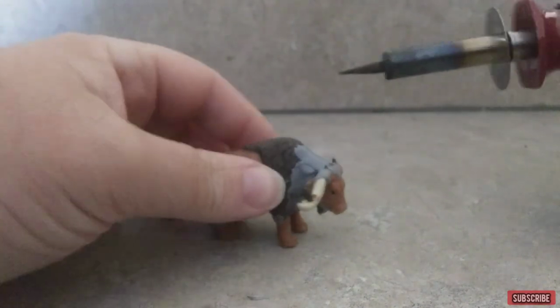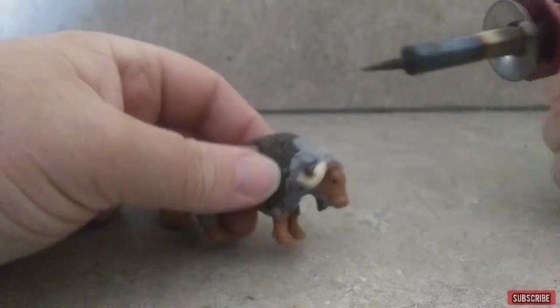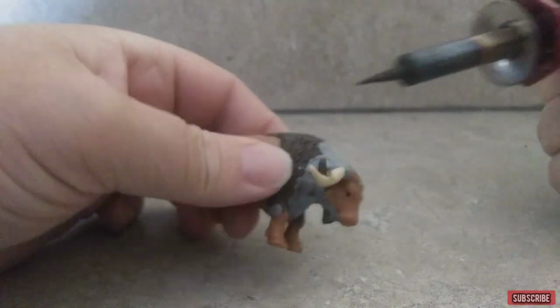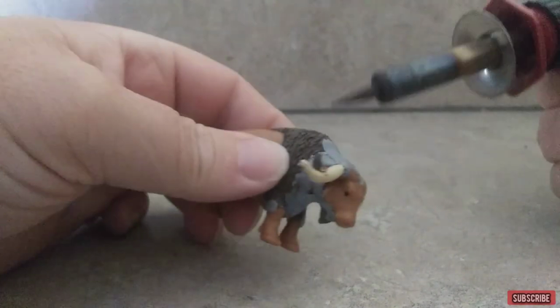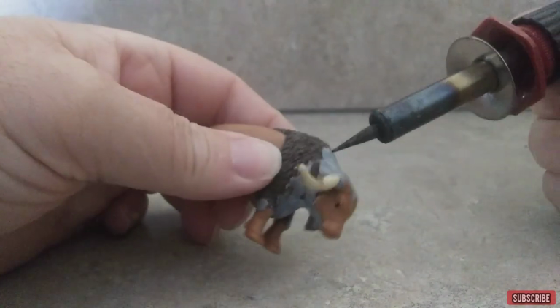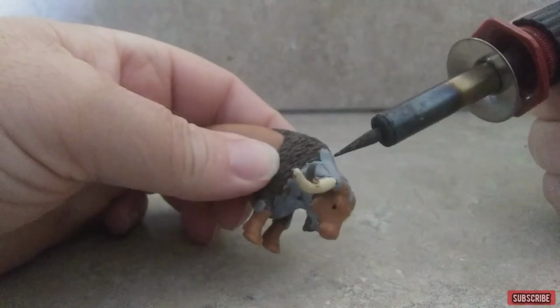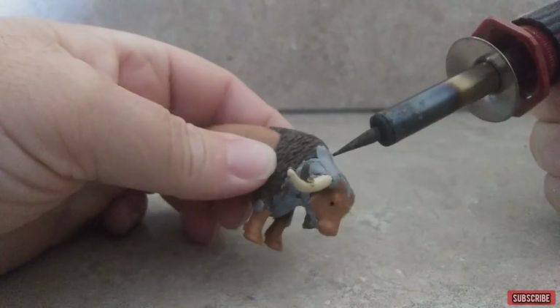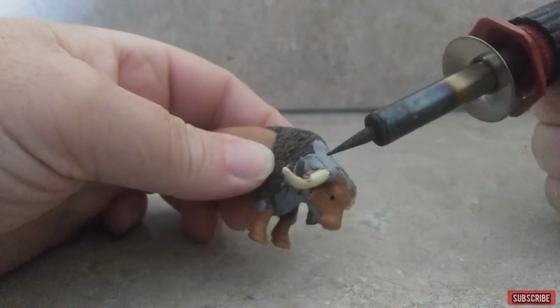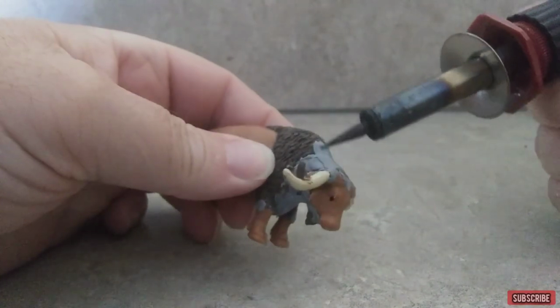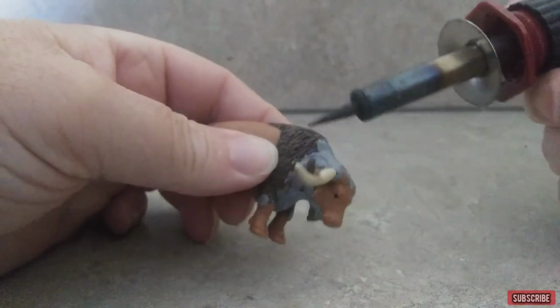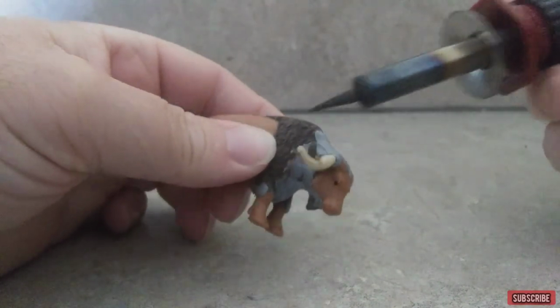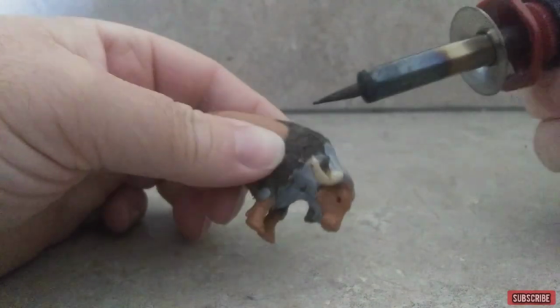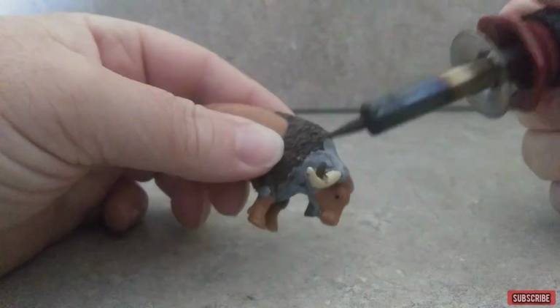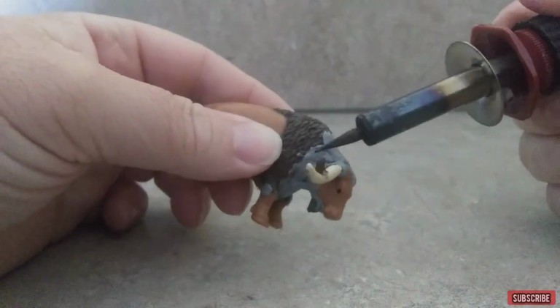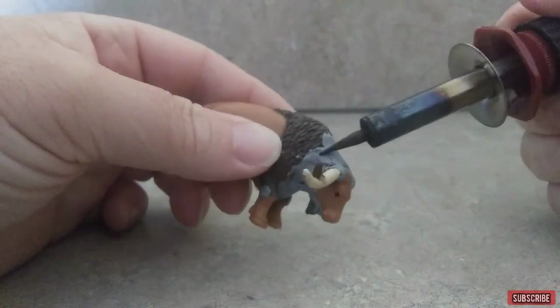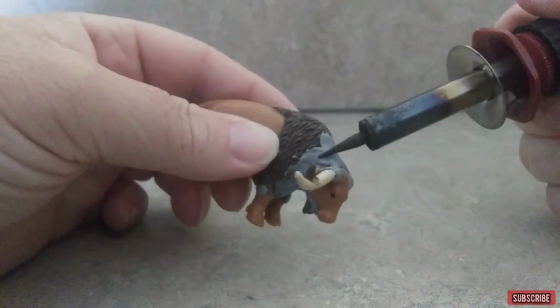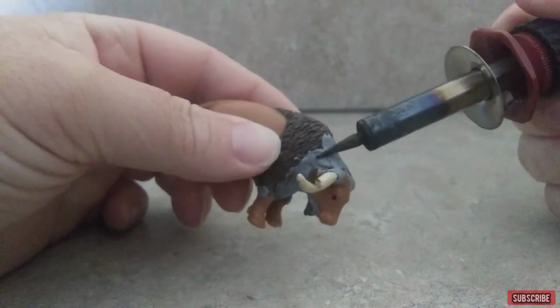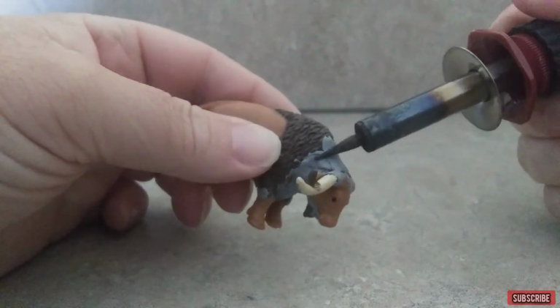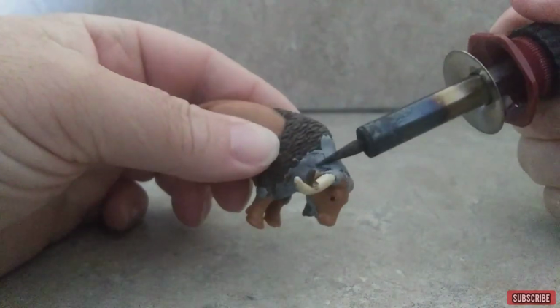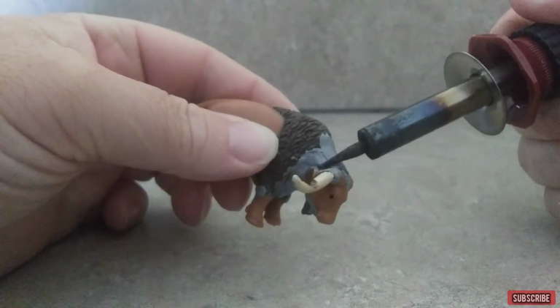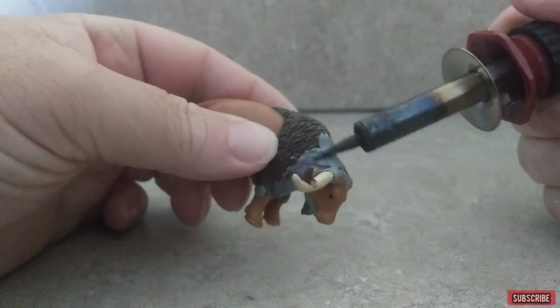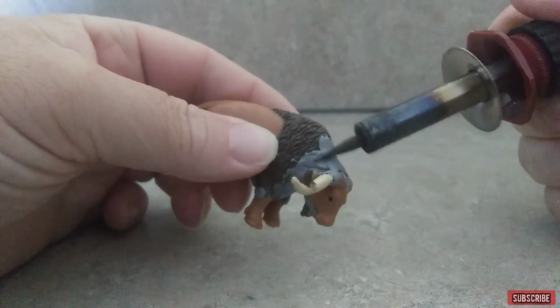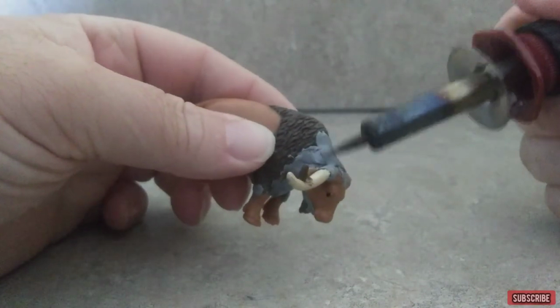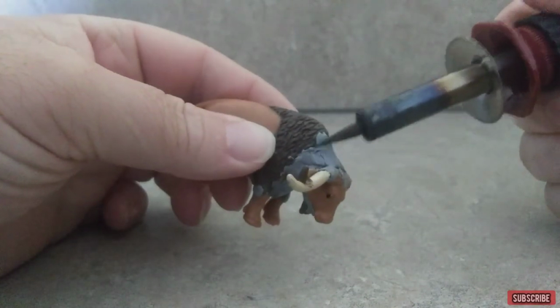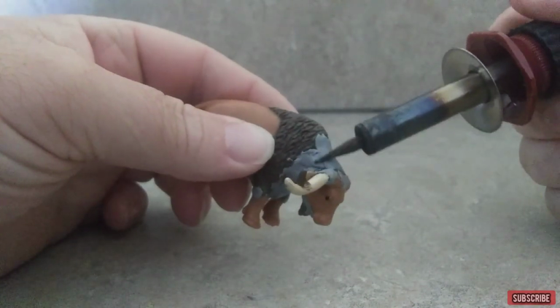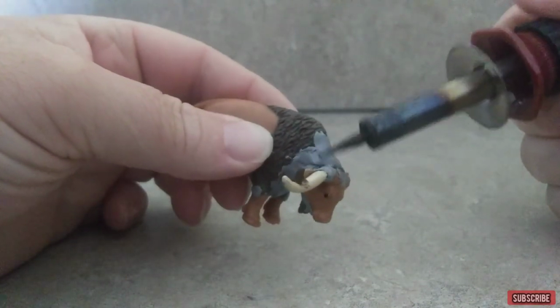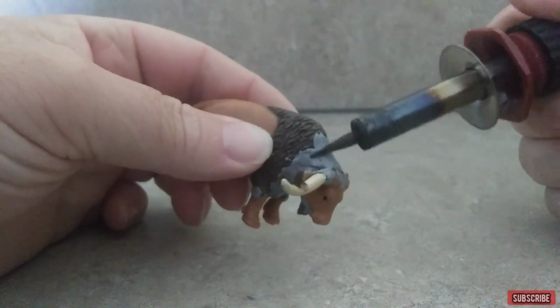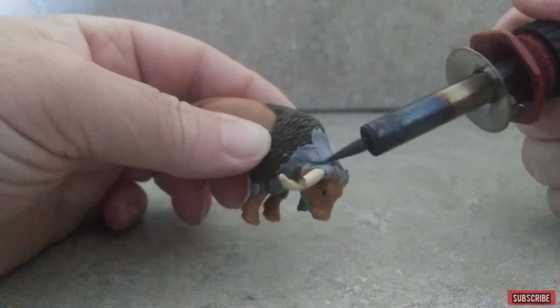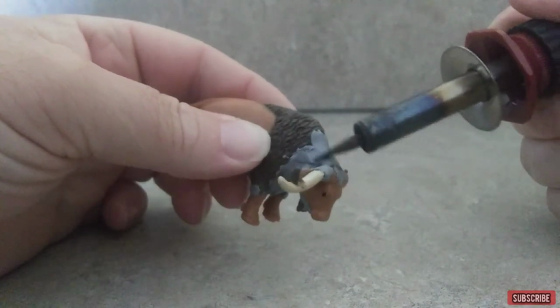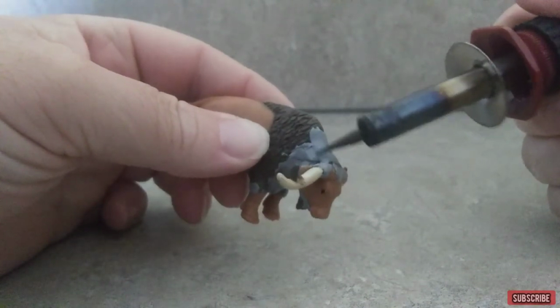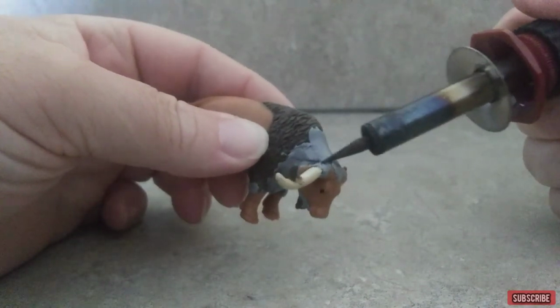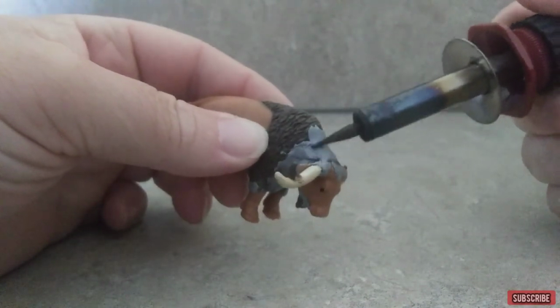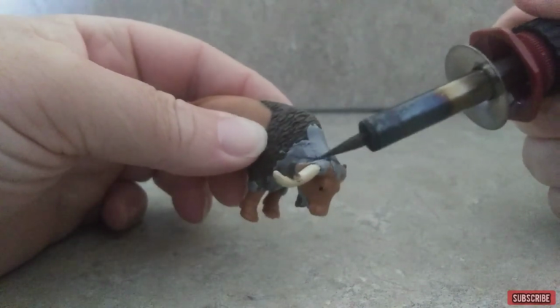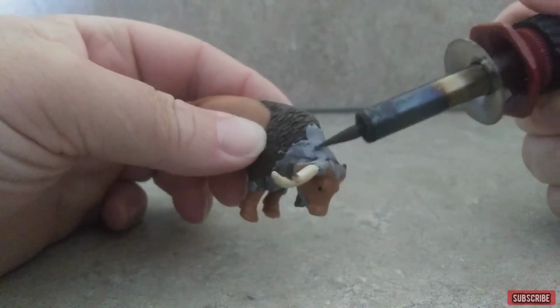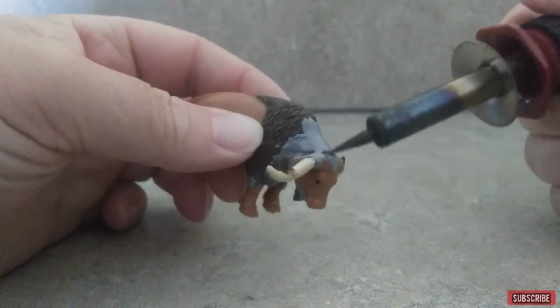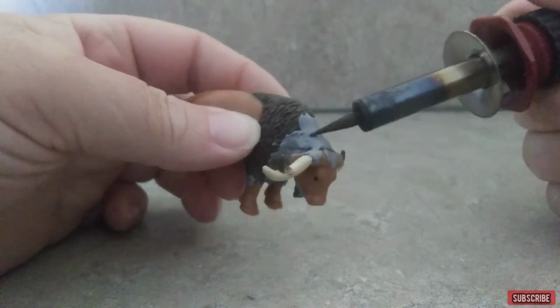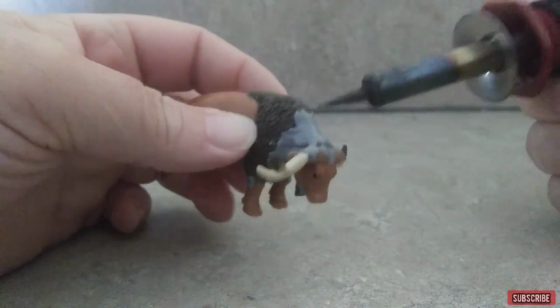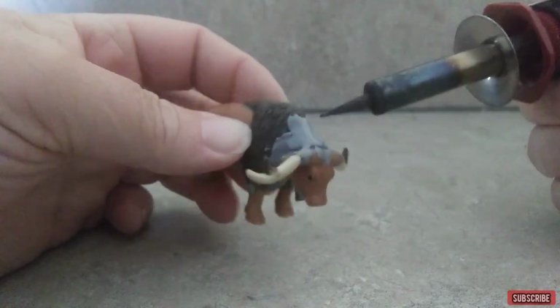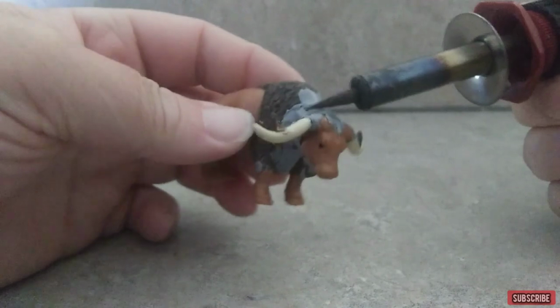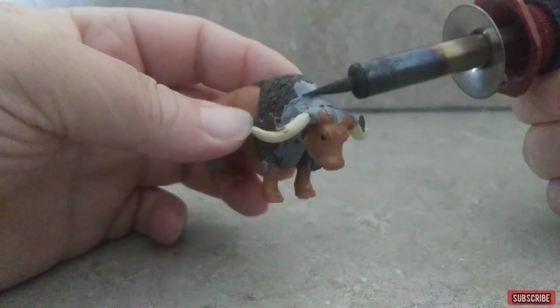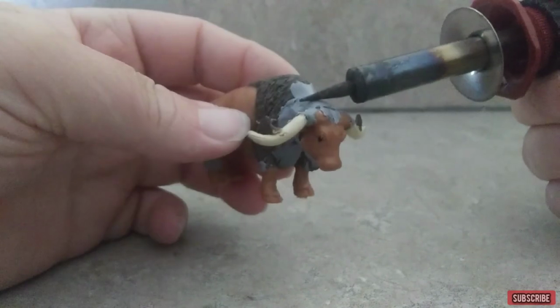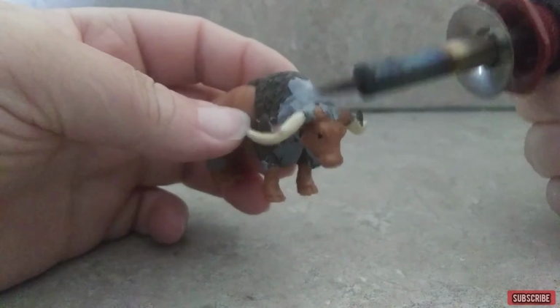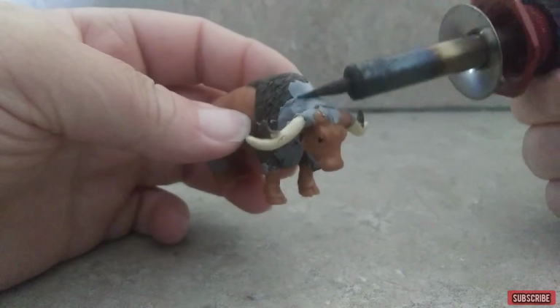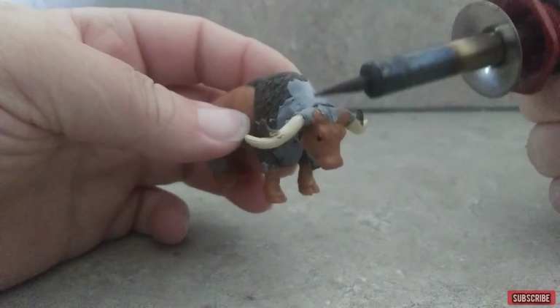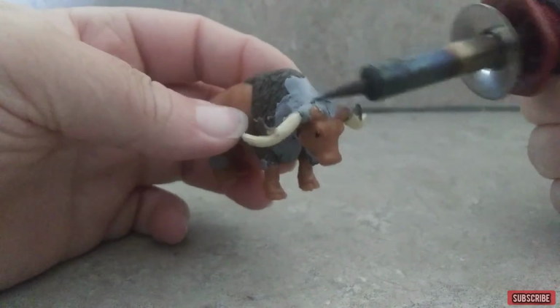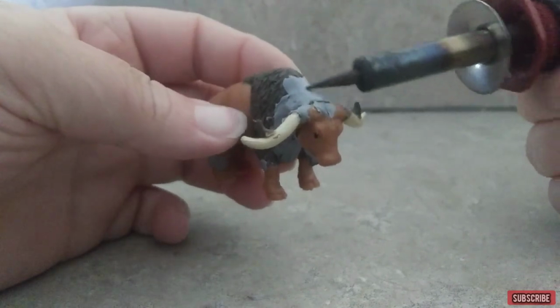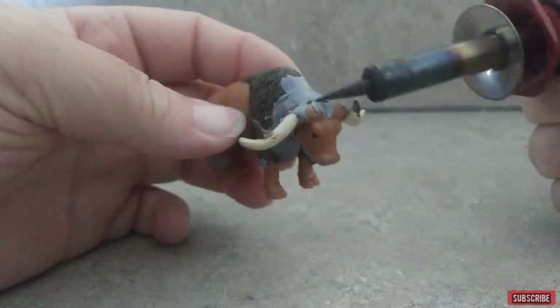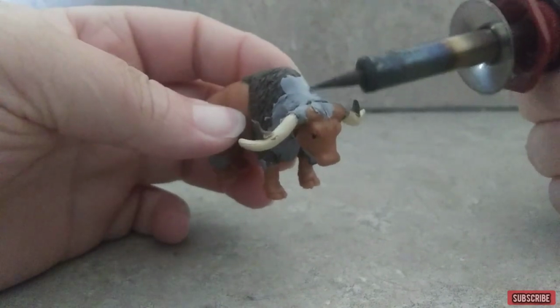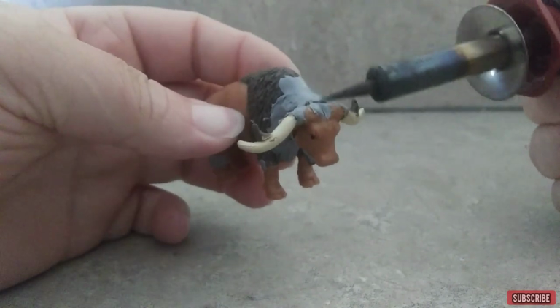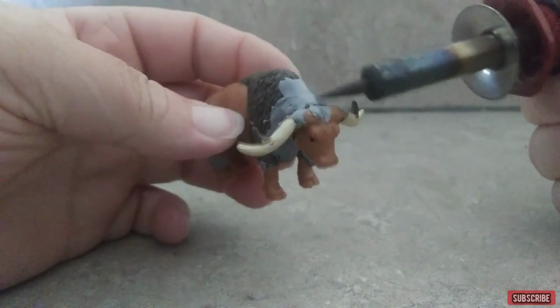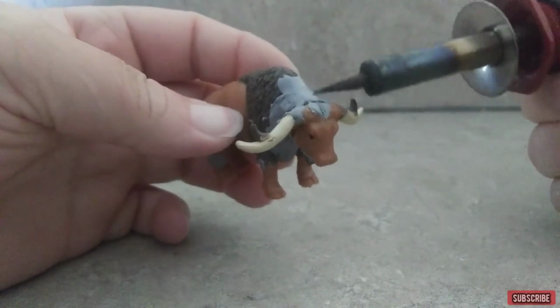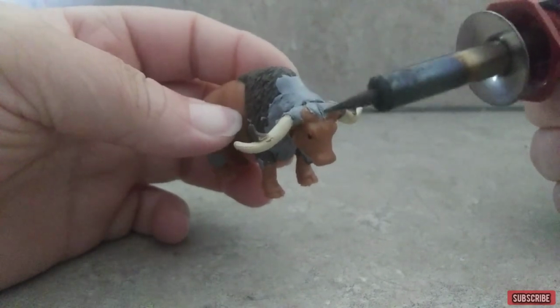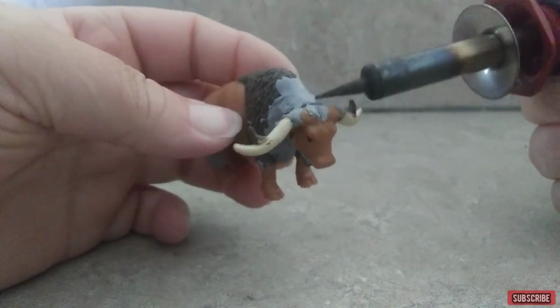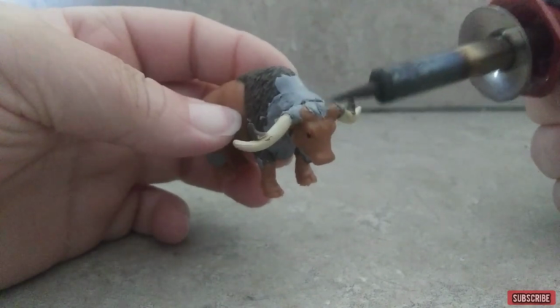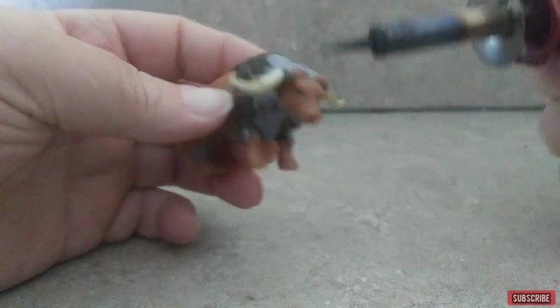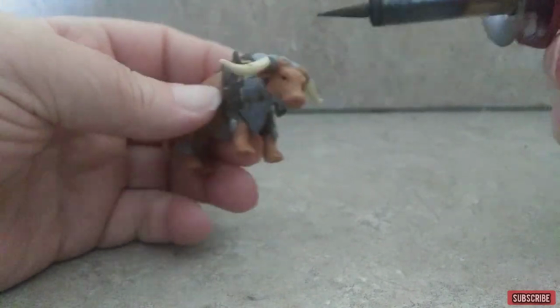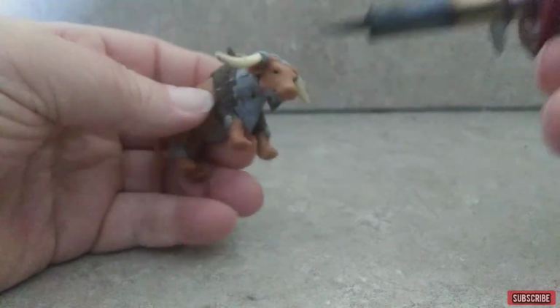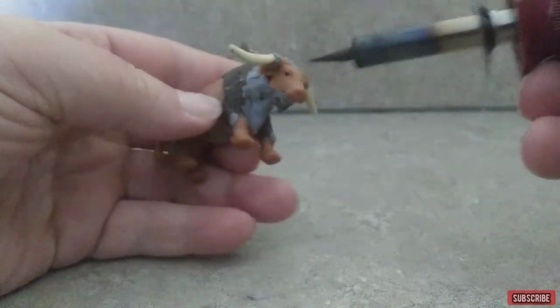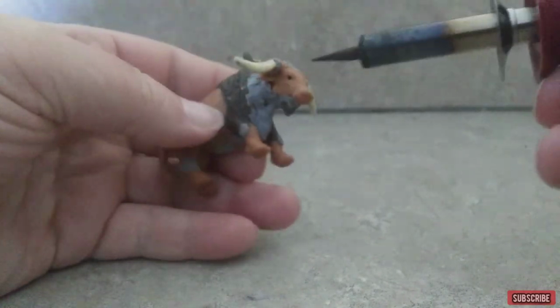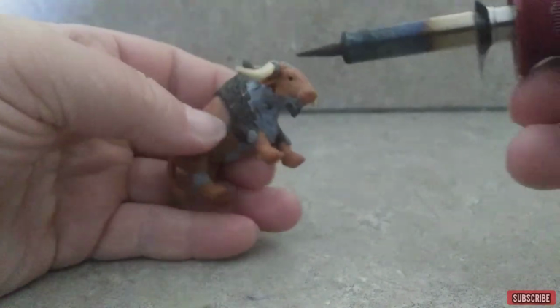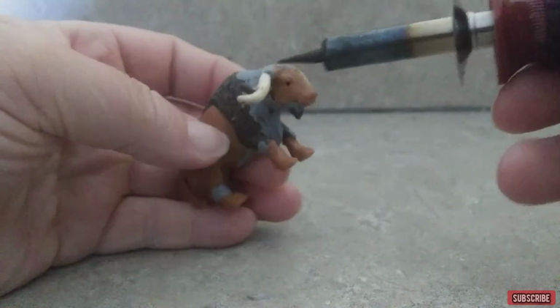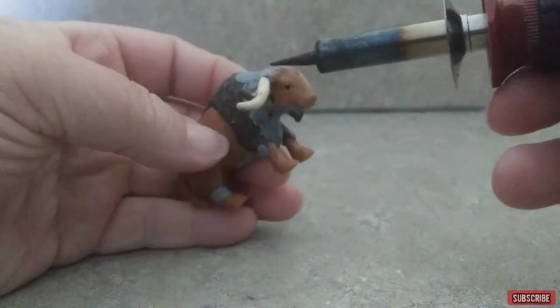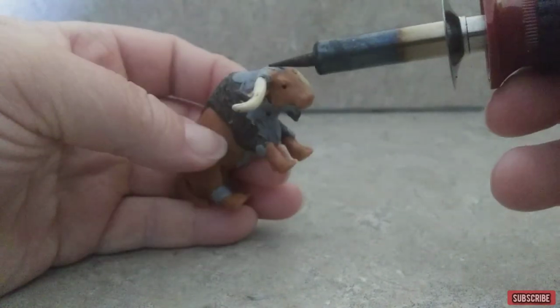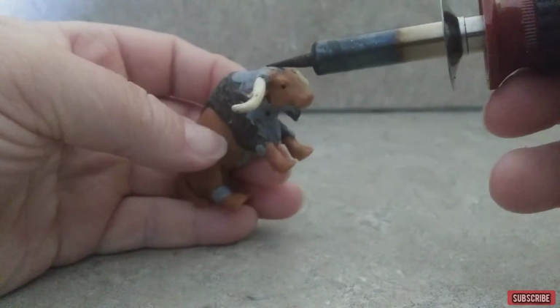Right here I'm going to use the wood burner to smooth everything out and cut into it to give it the hair.